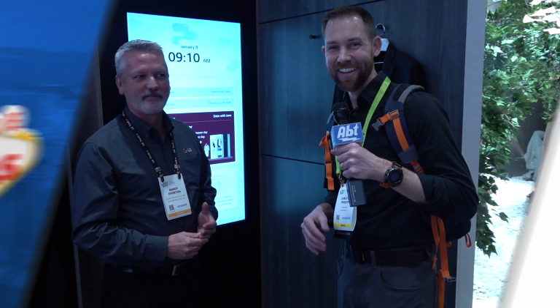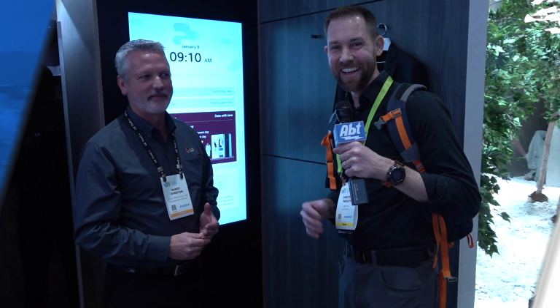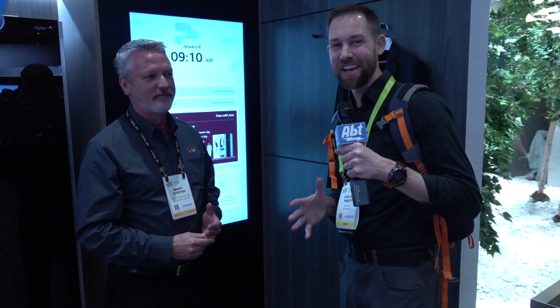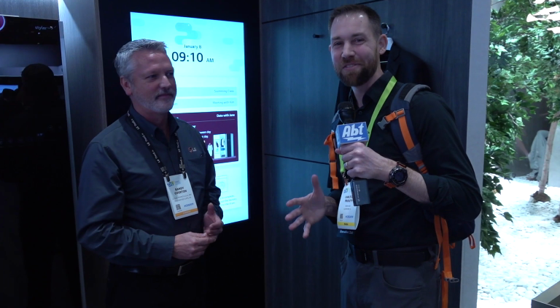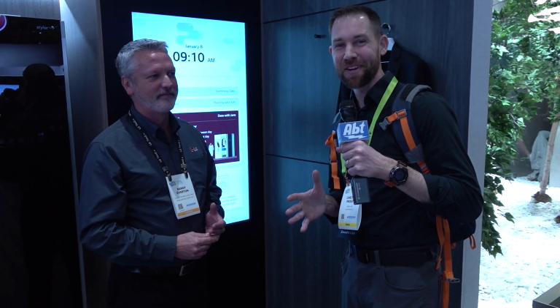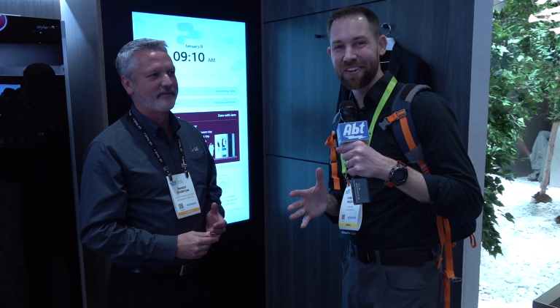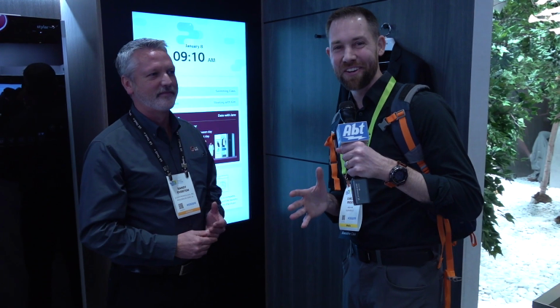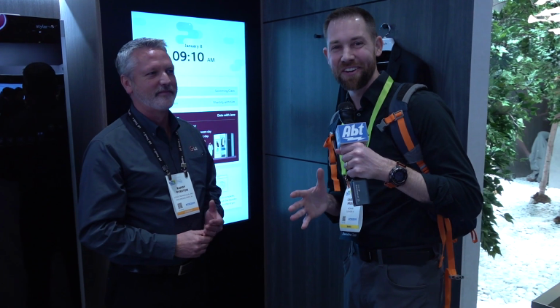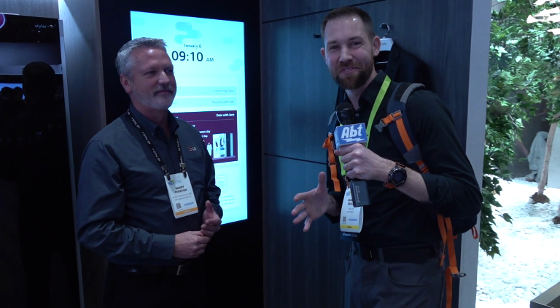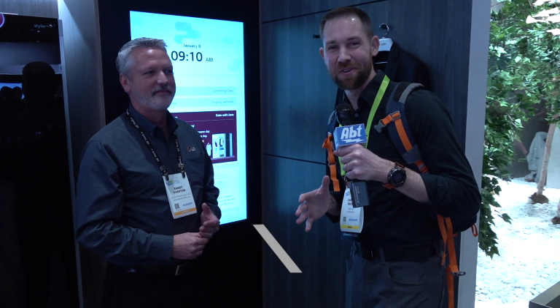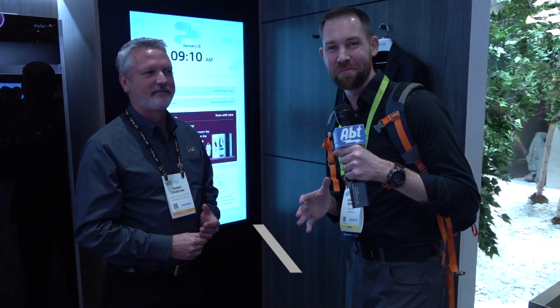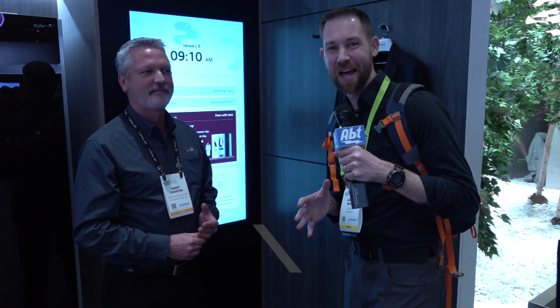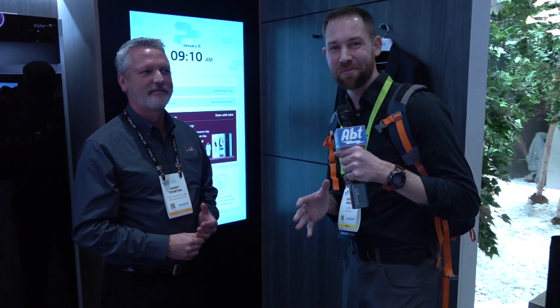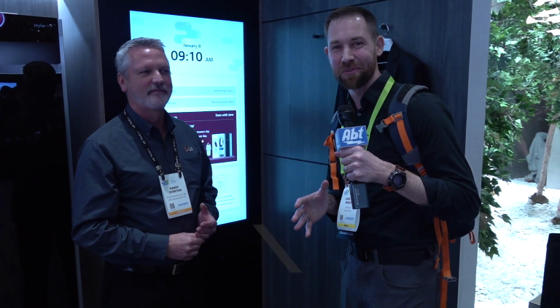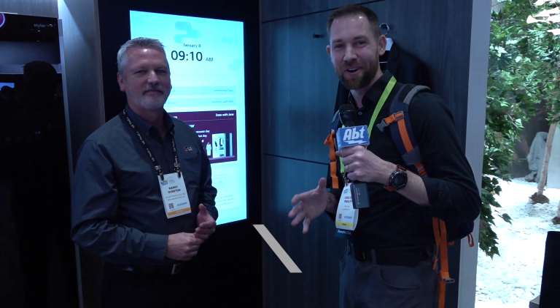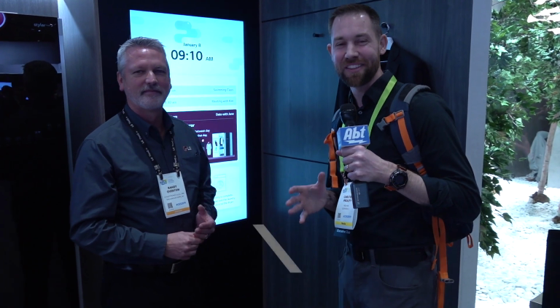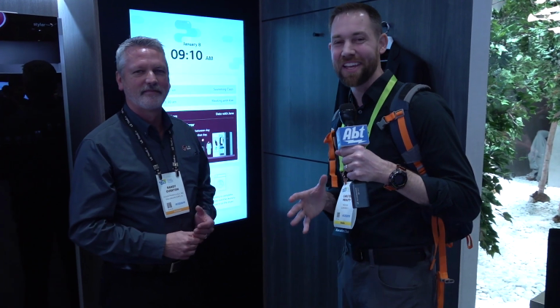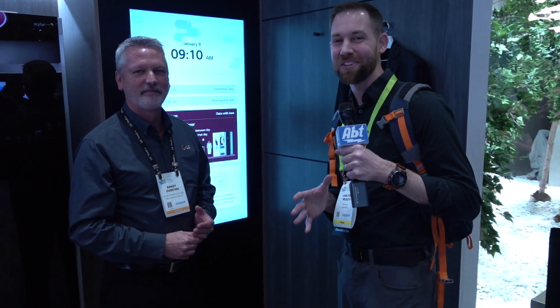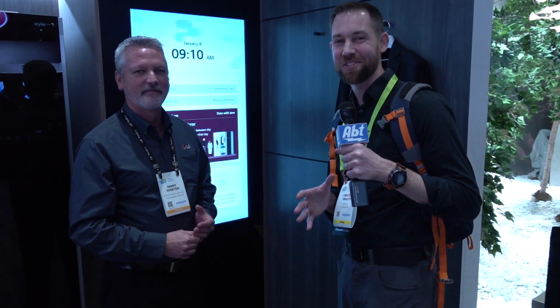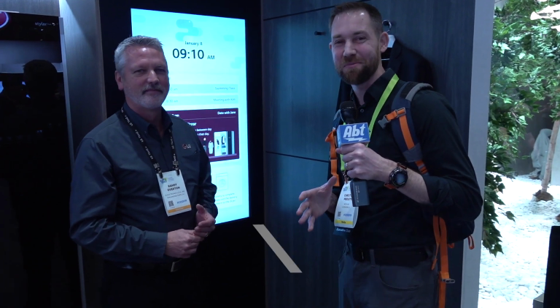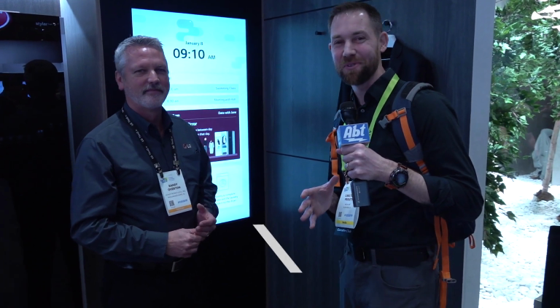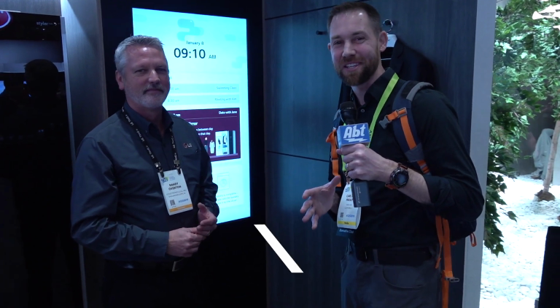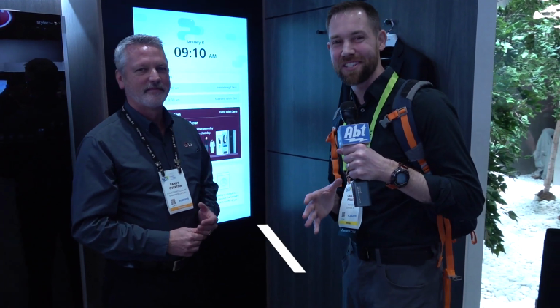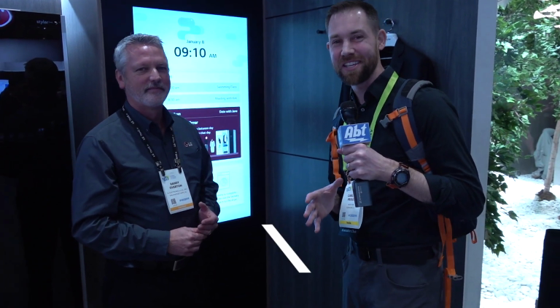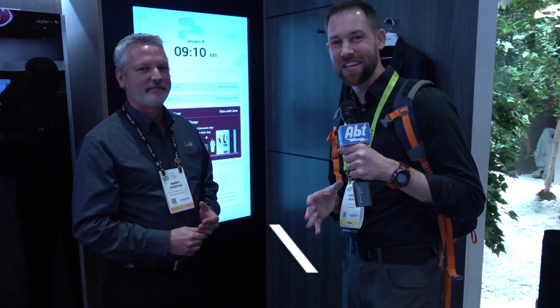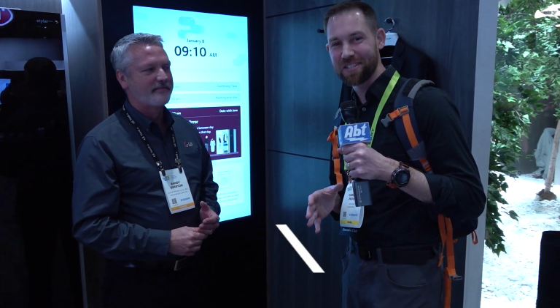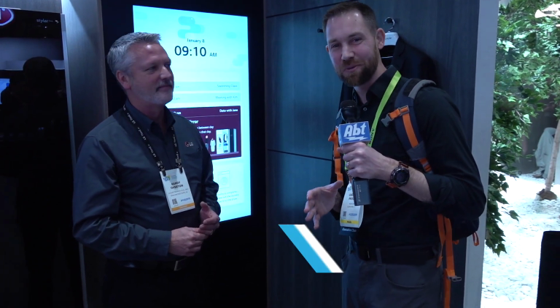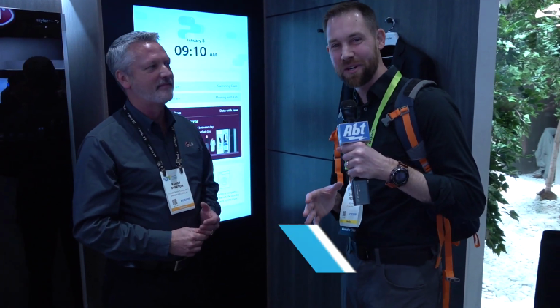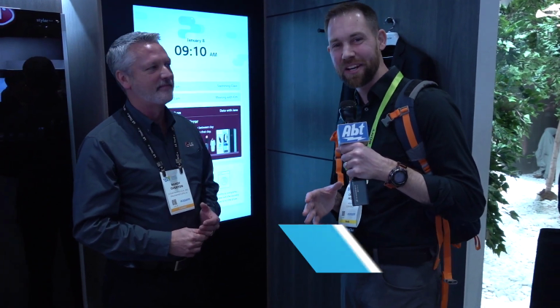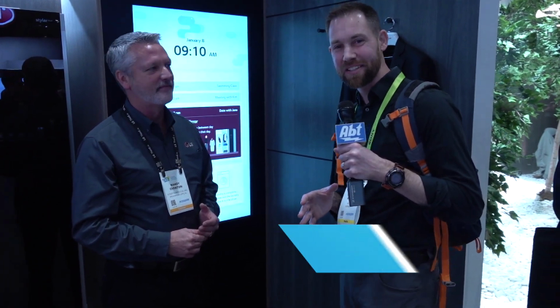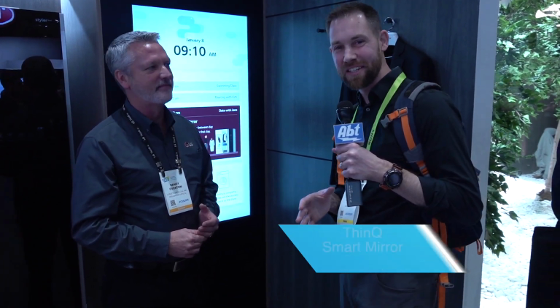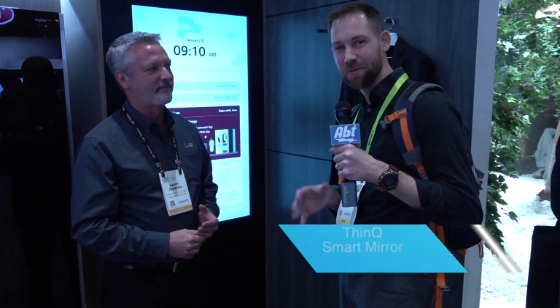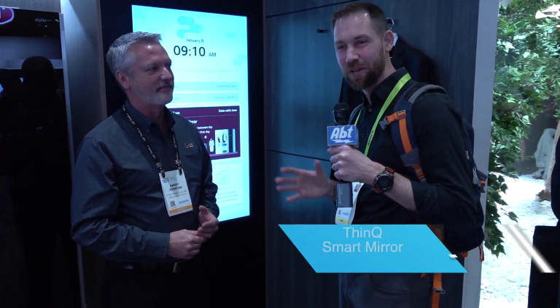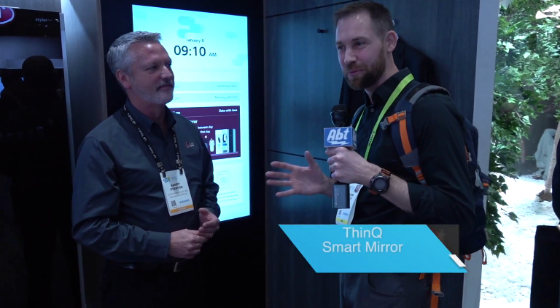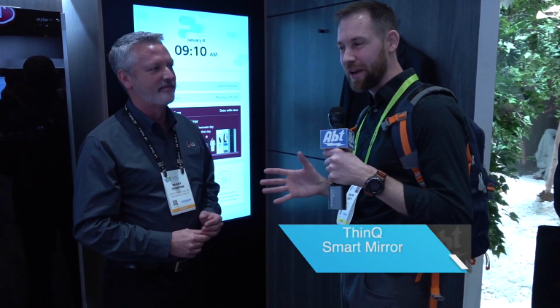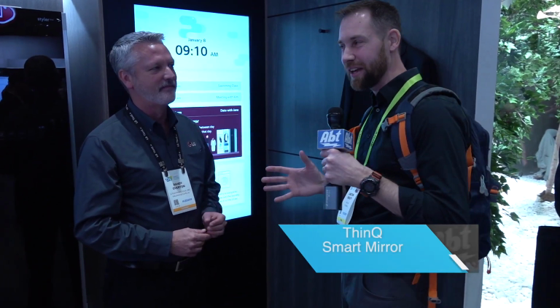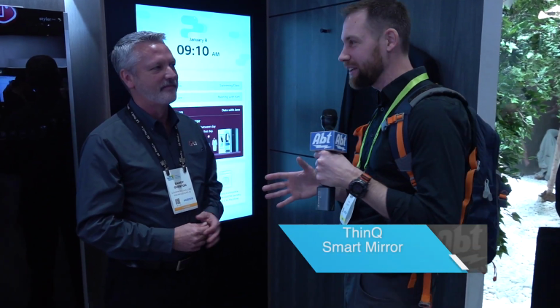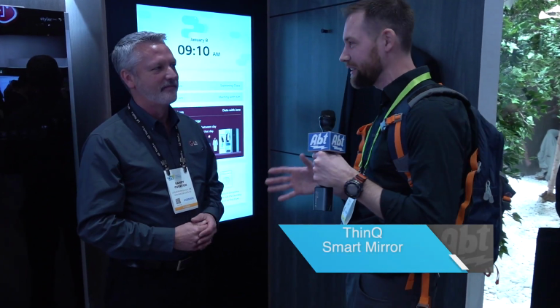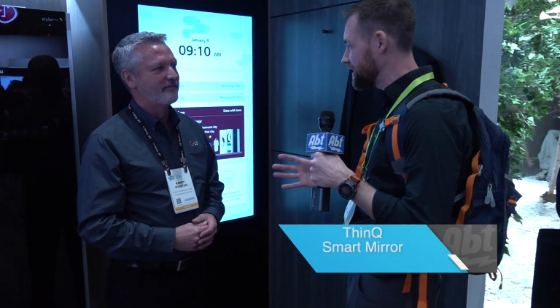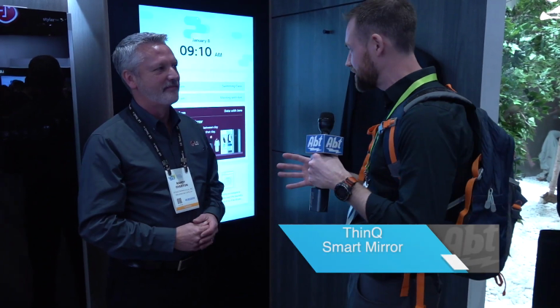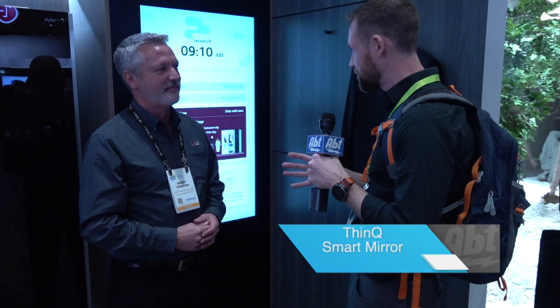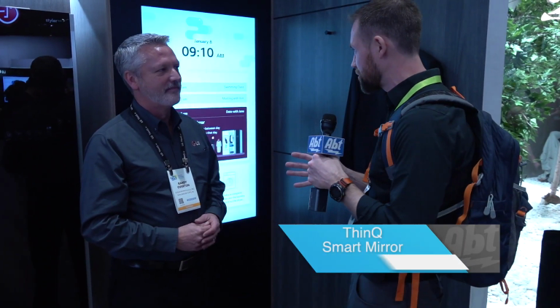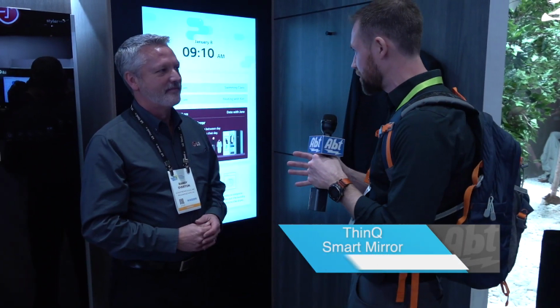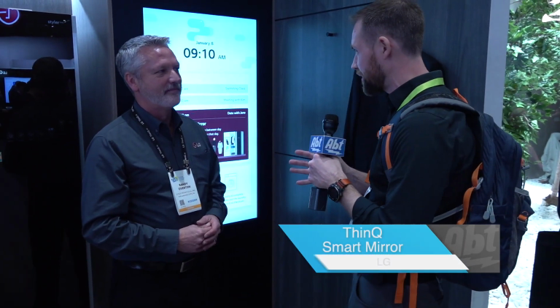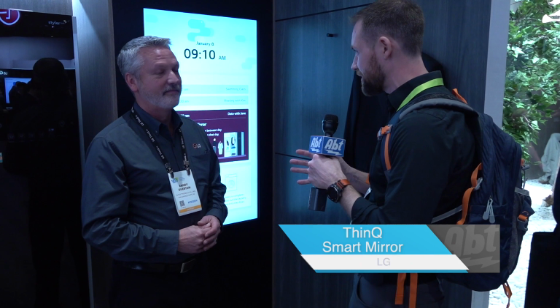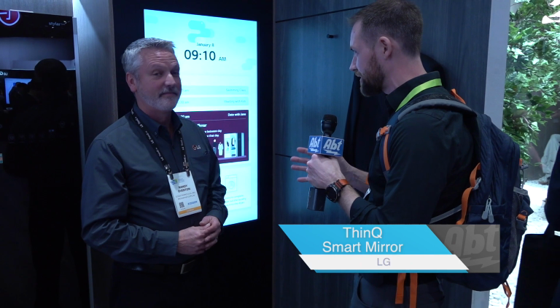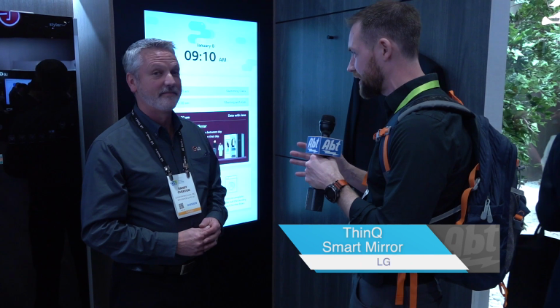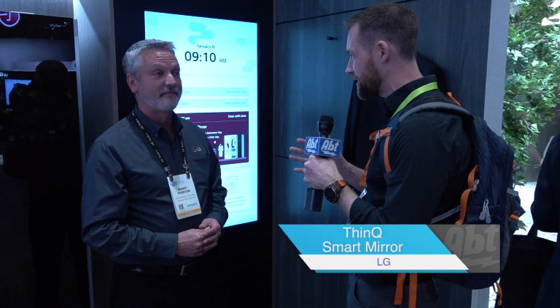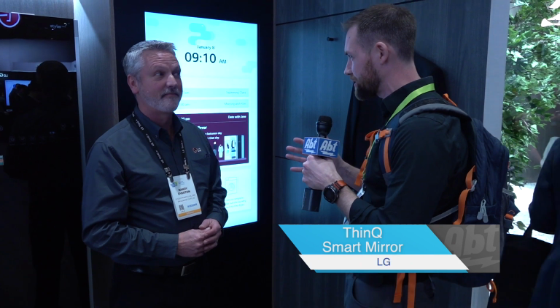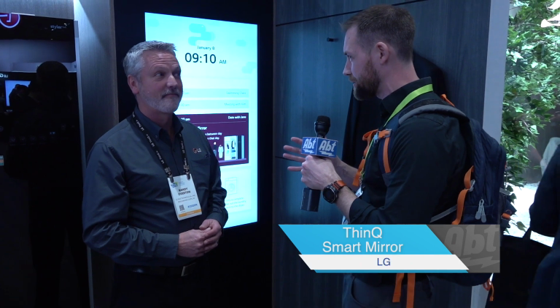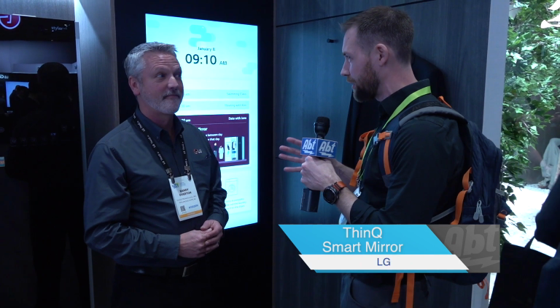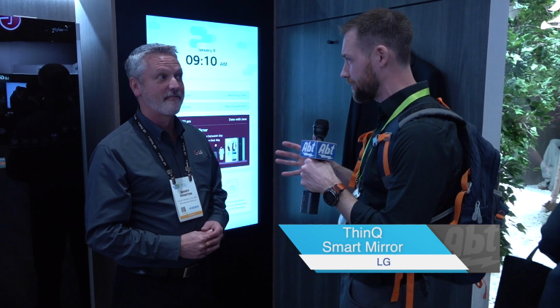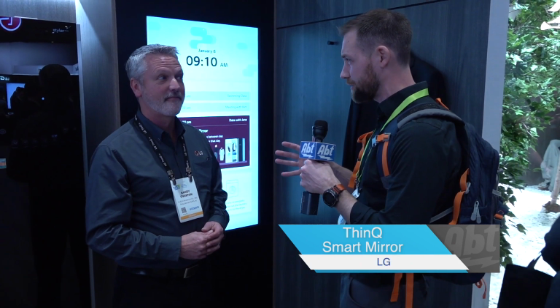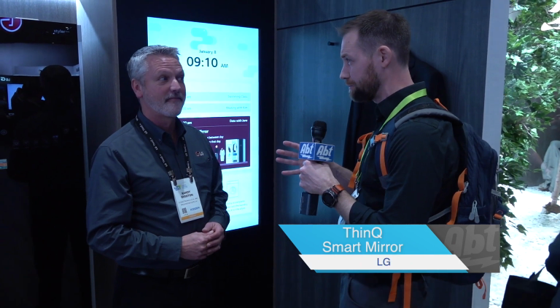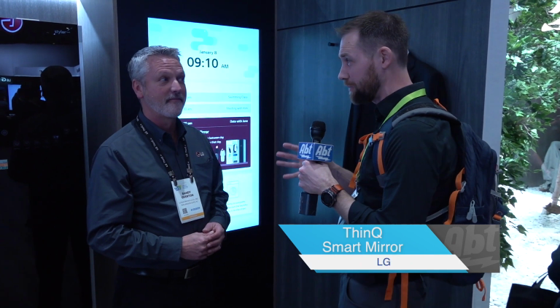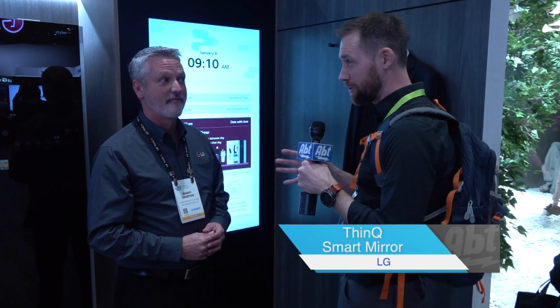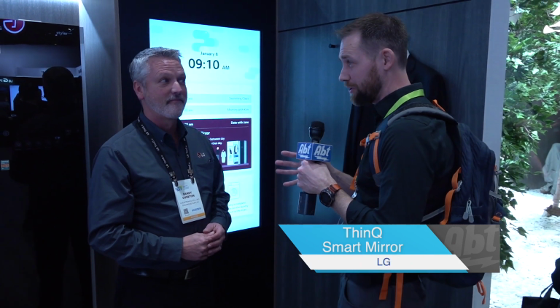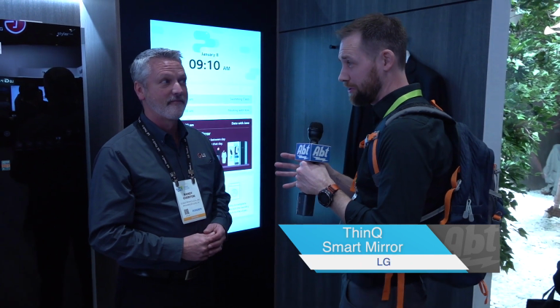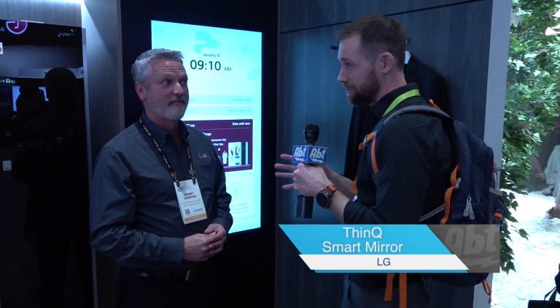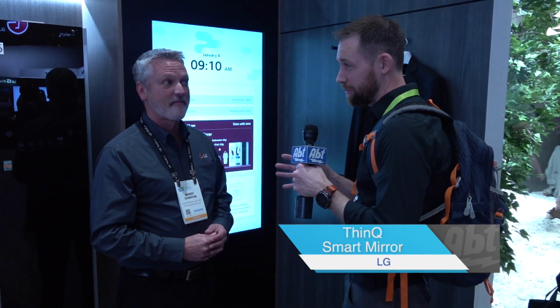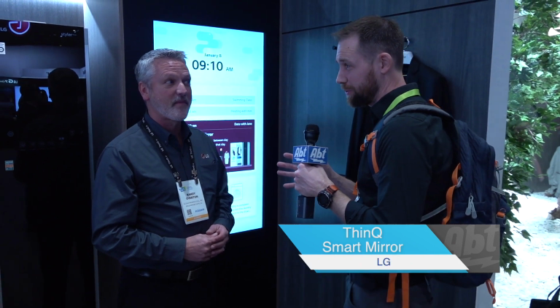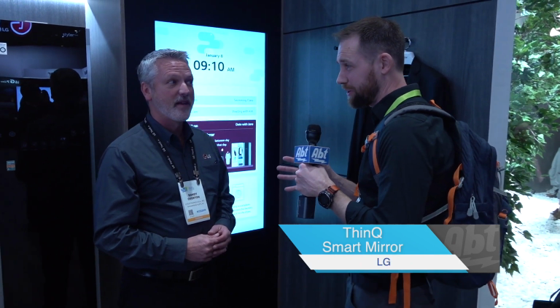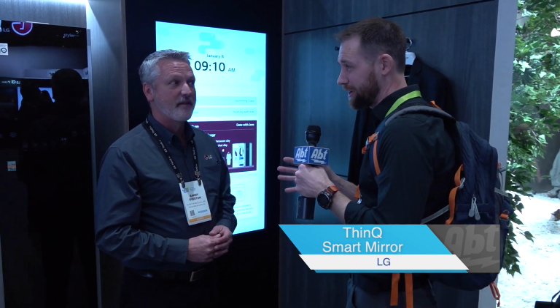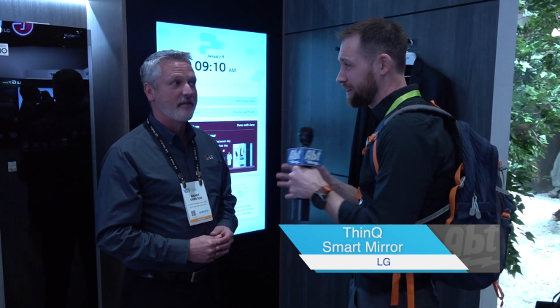Hey everybody, Carl here from AFT. We're at the LG booth at CES 2019 with Randy and he's going to show us a smart mirror. What are we looking at?